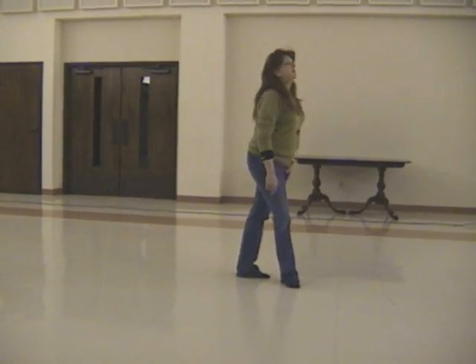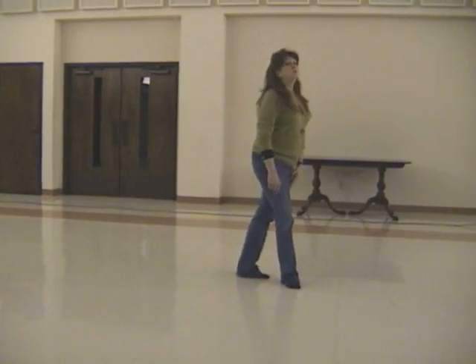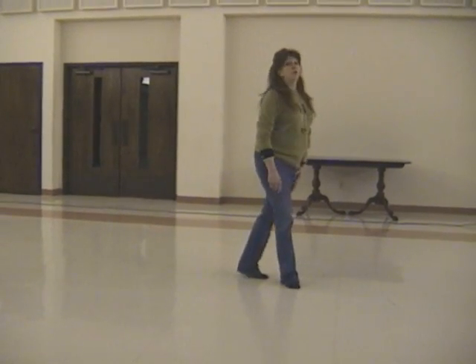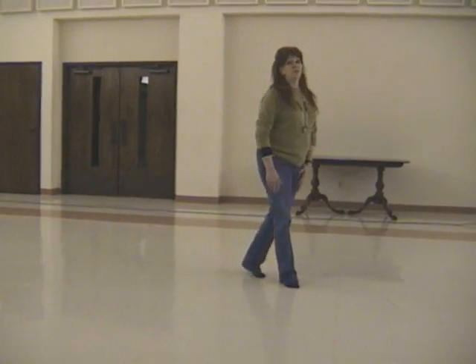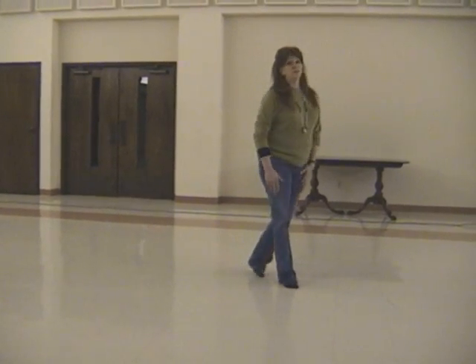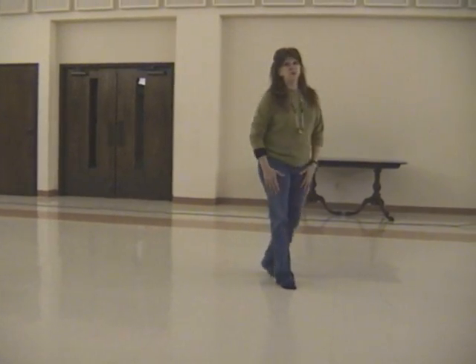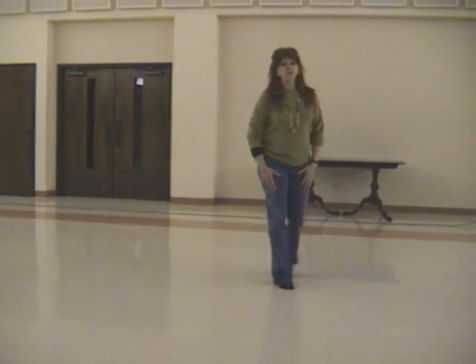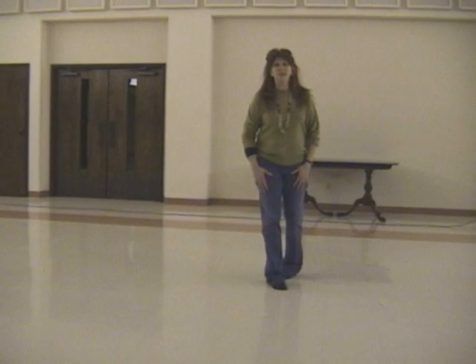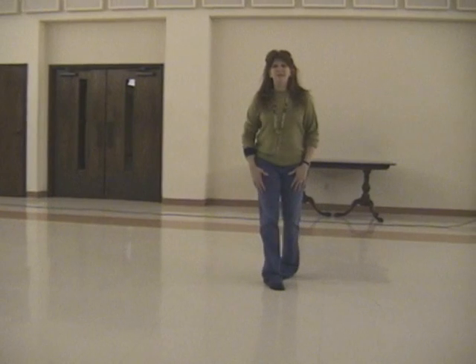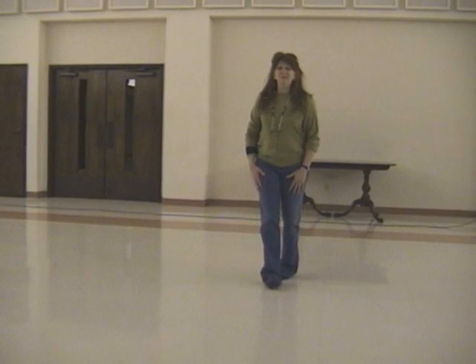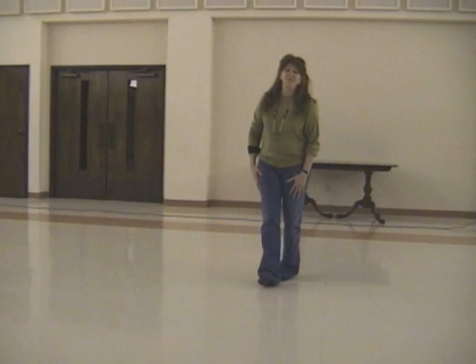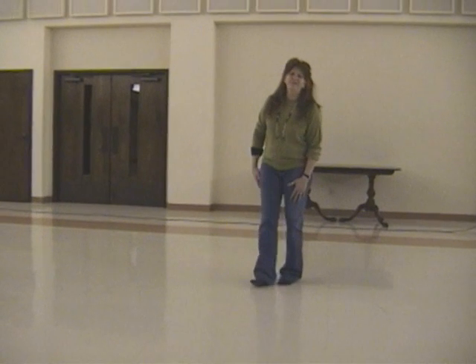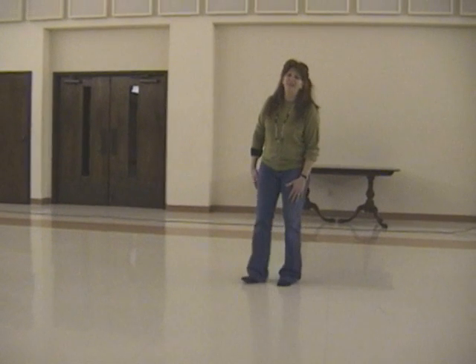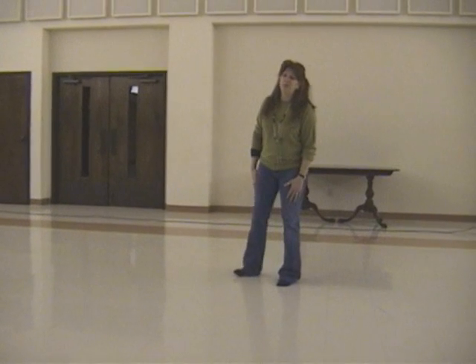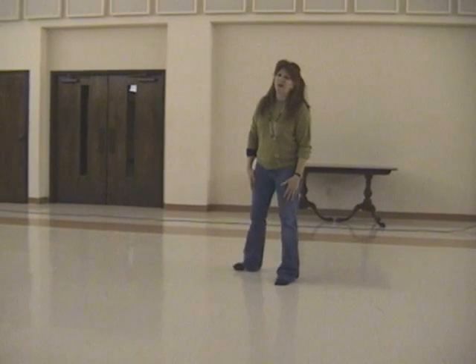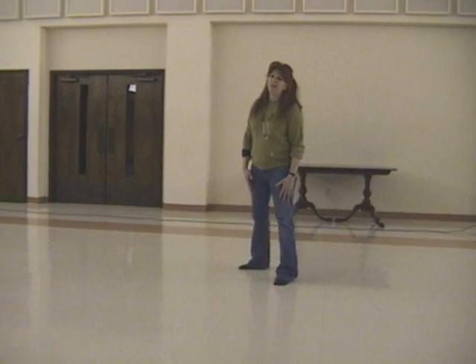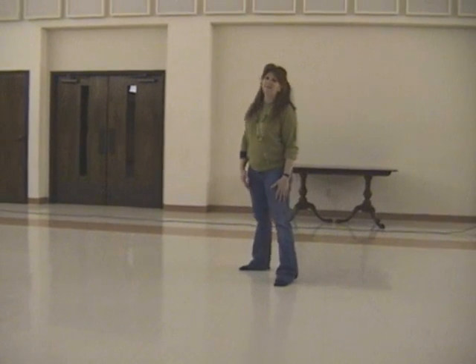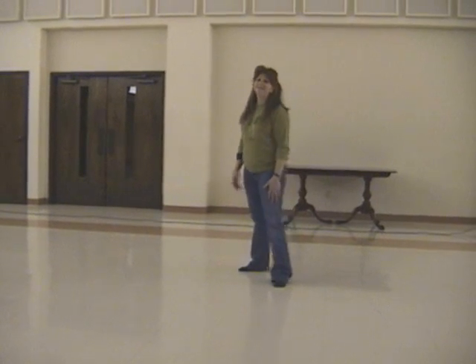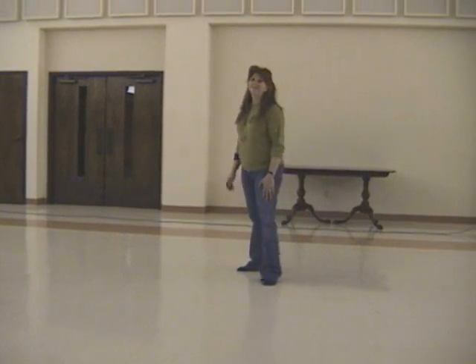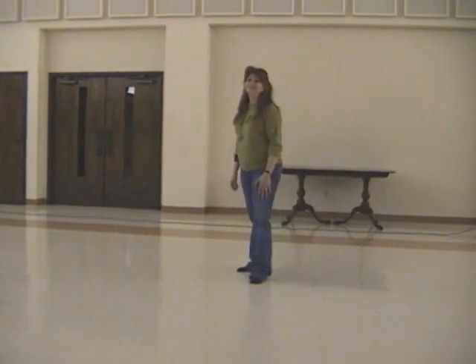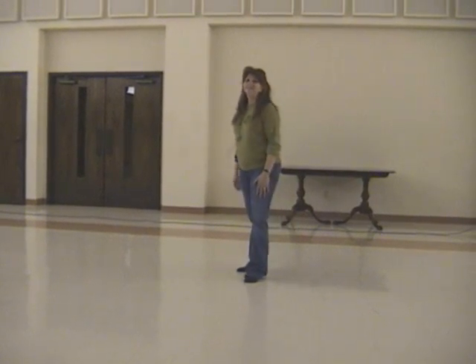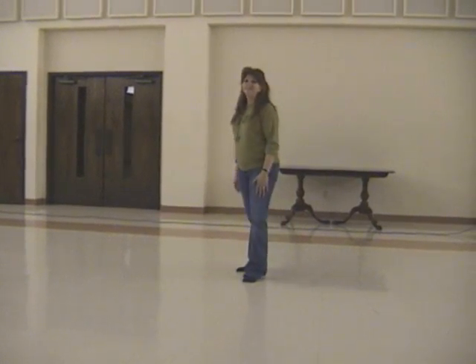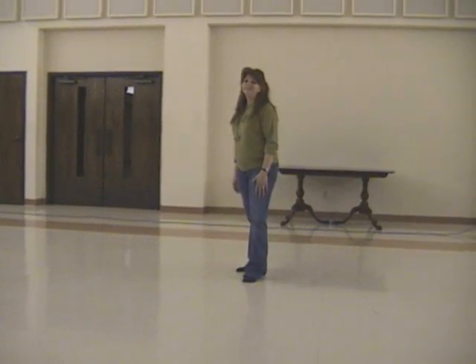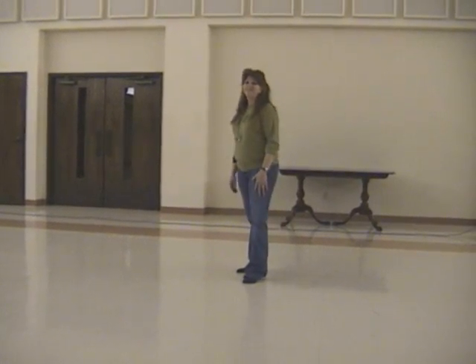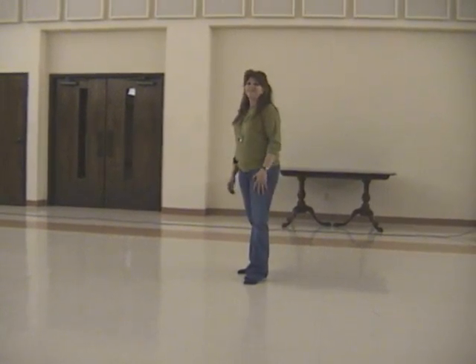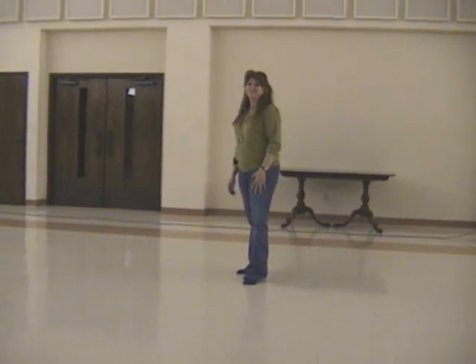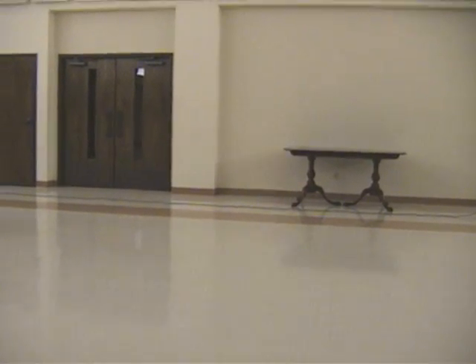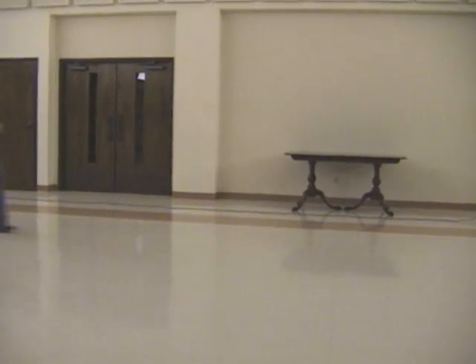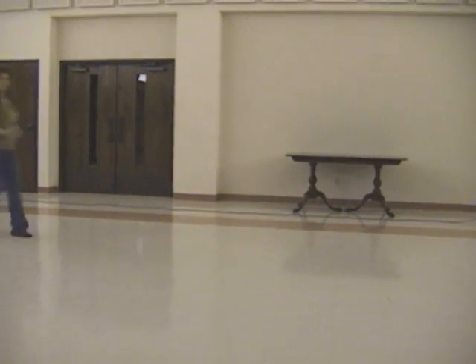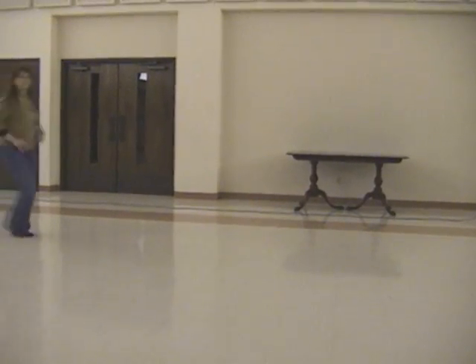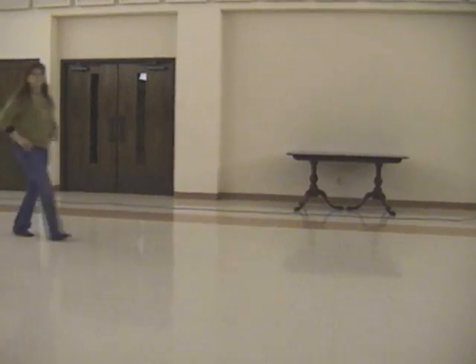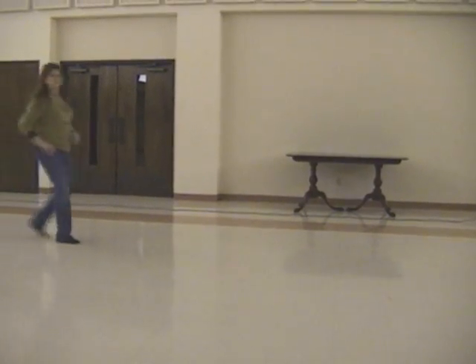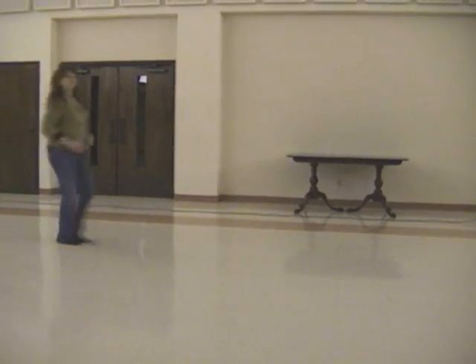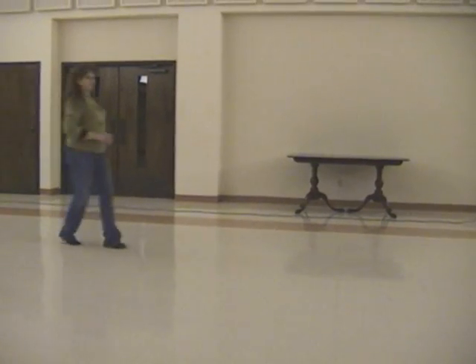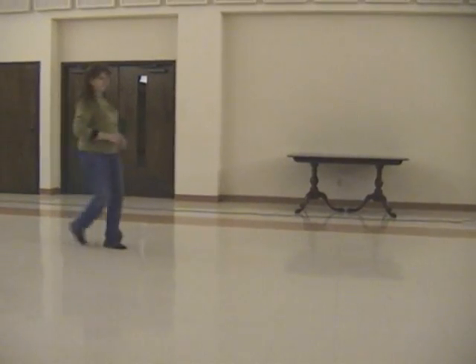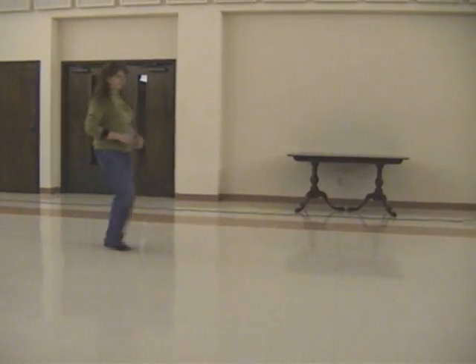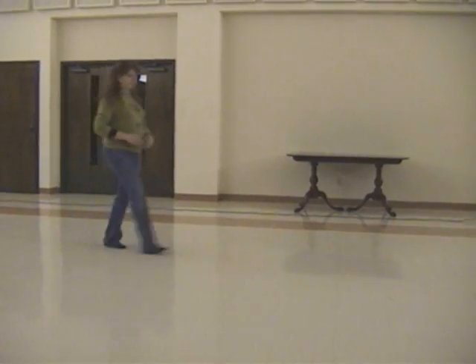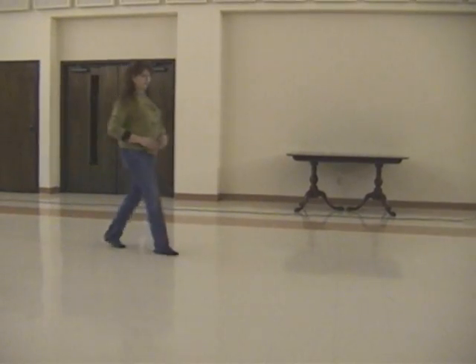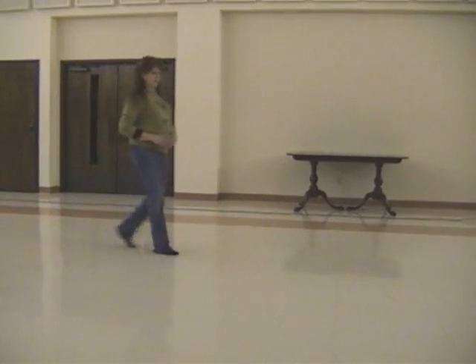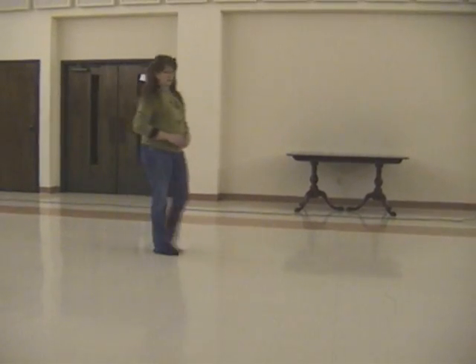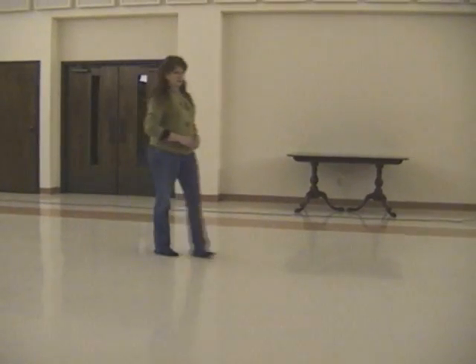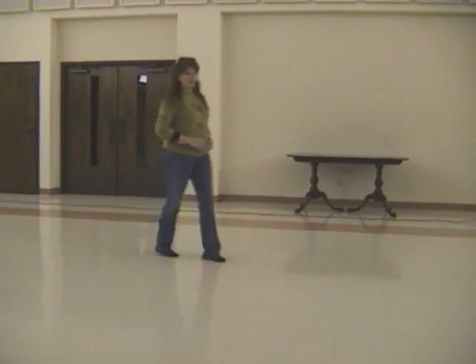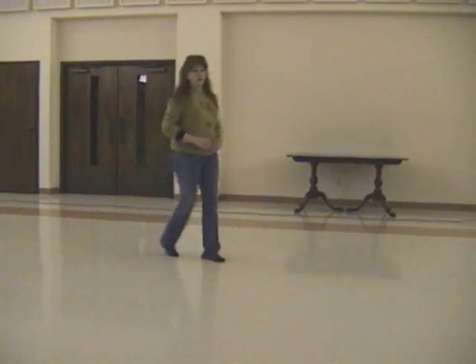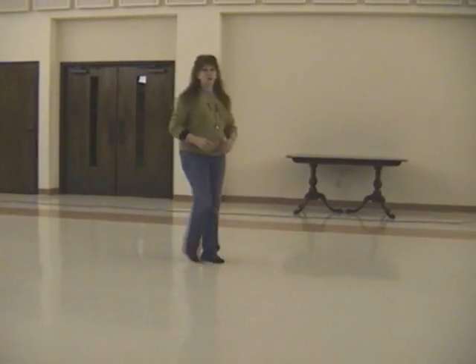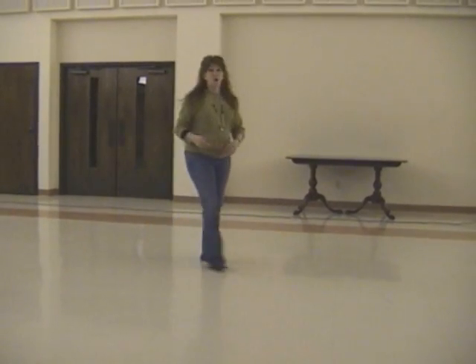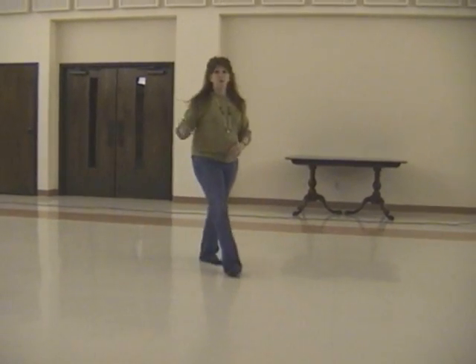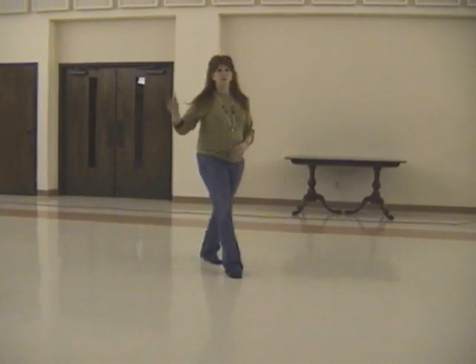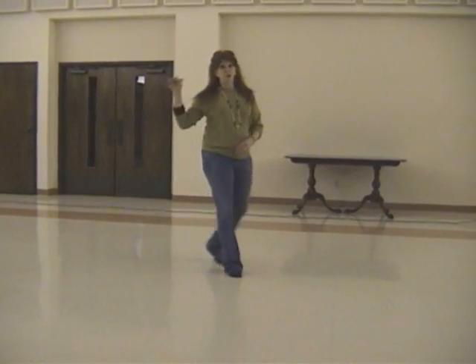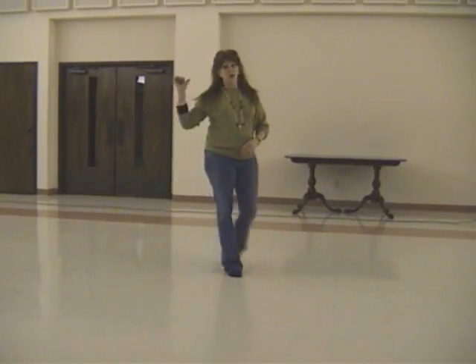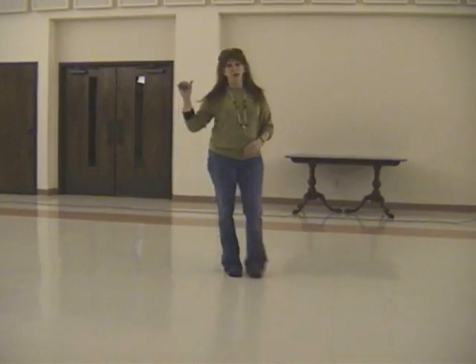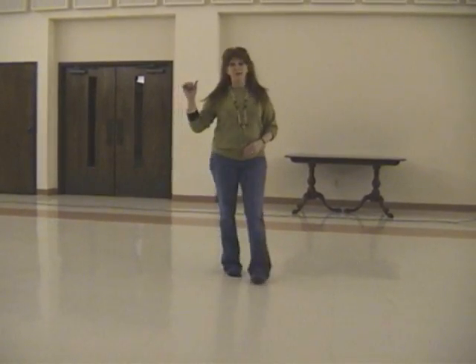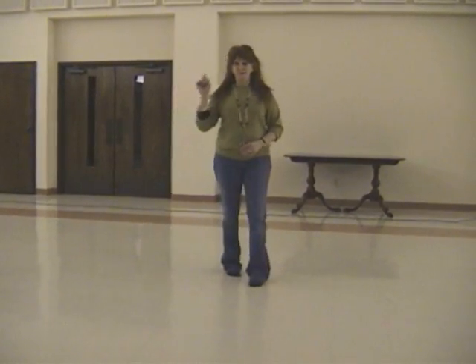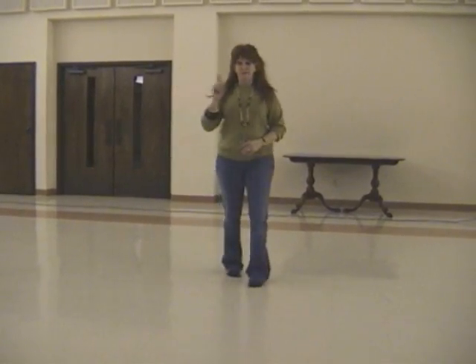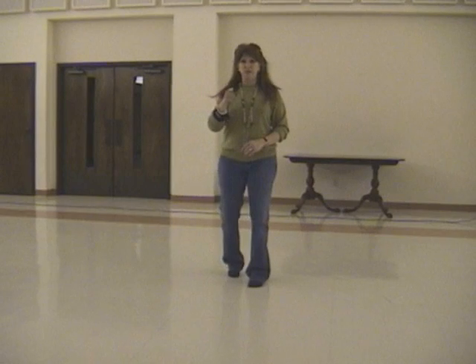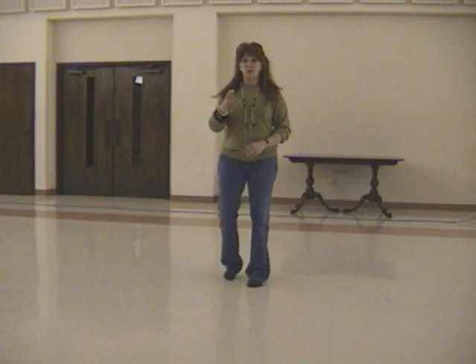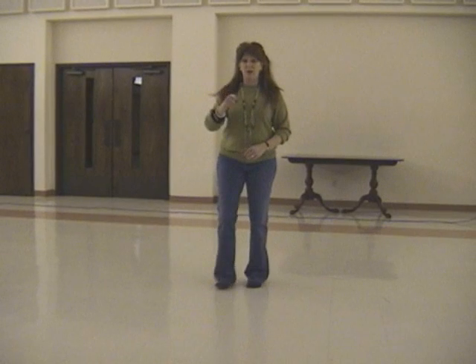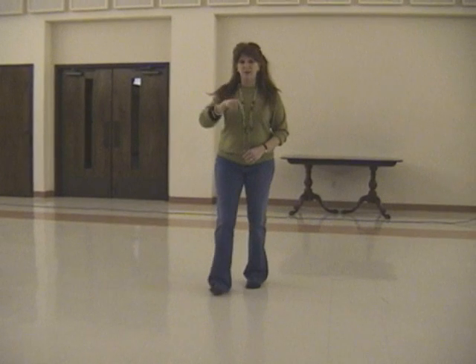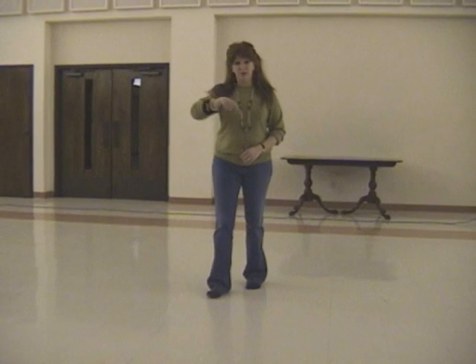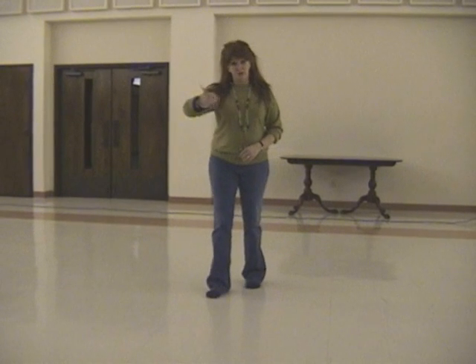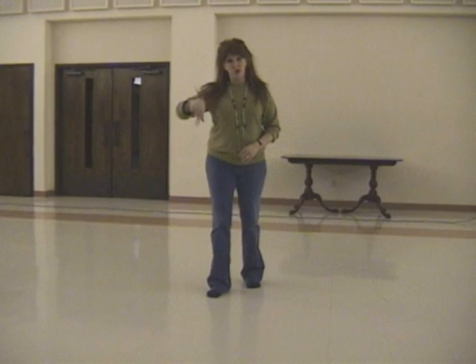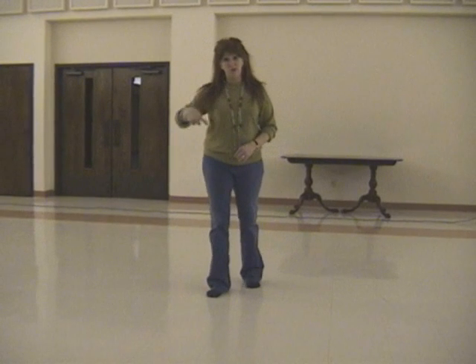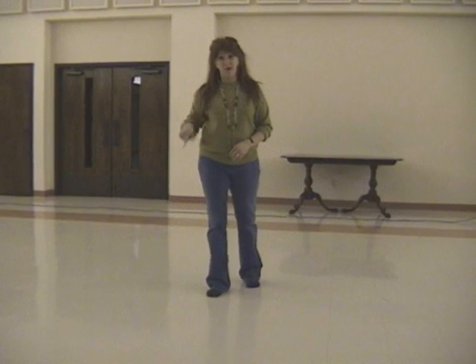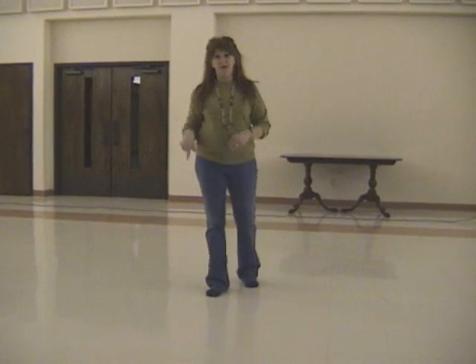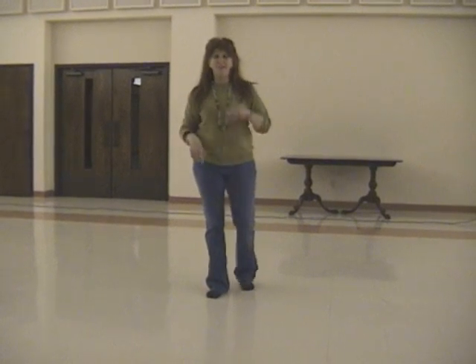Ready for music? Here we go. We're going to start this way so you can turn around.